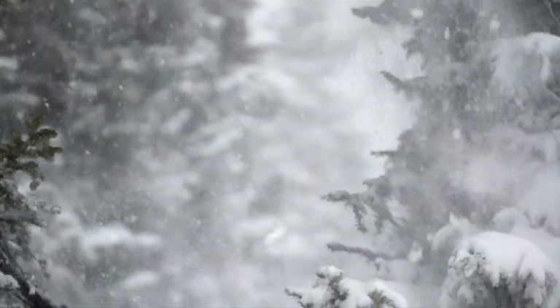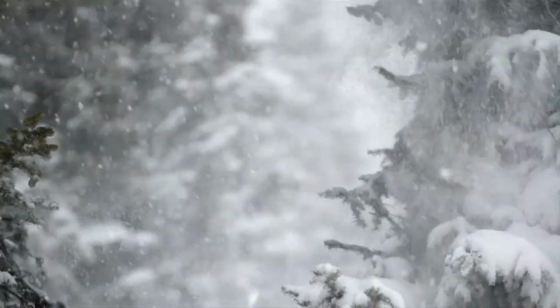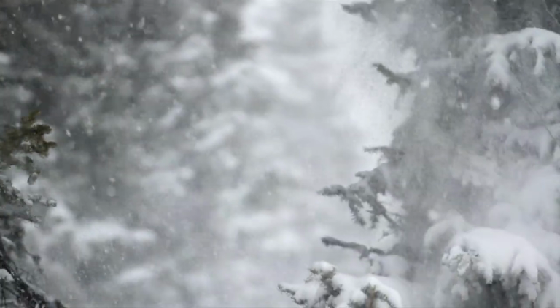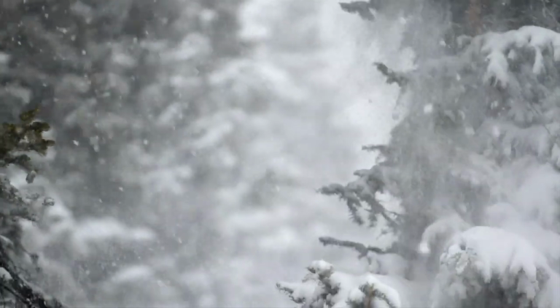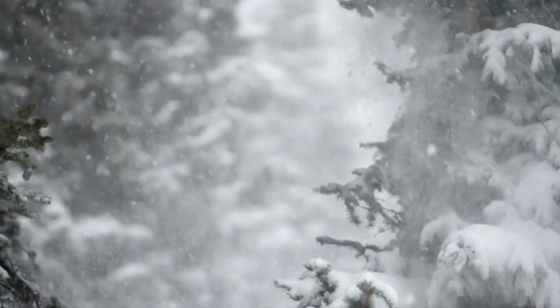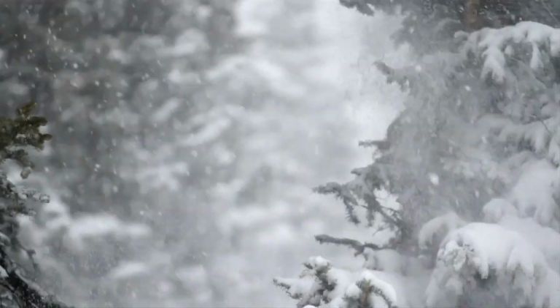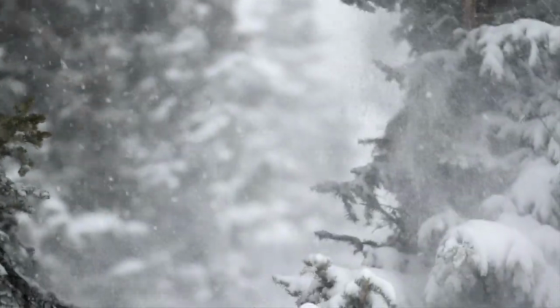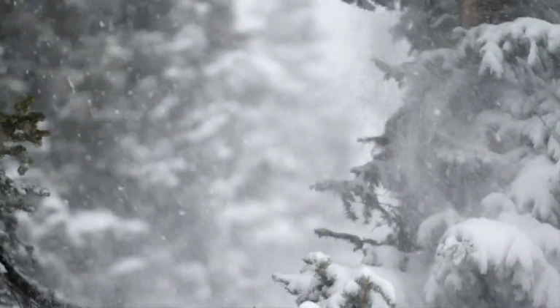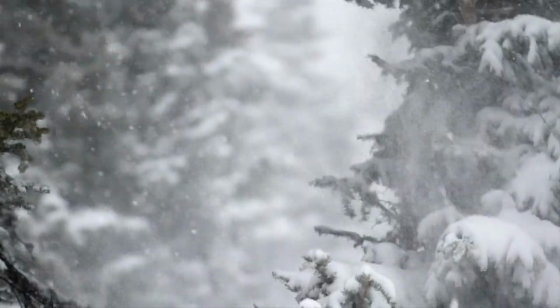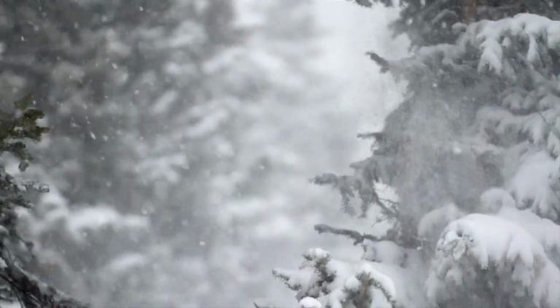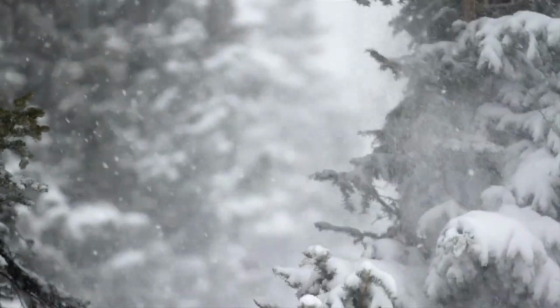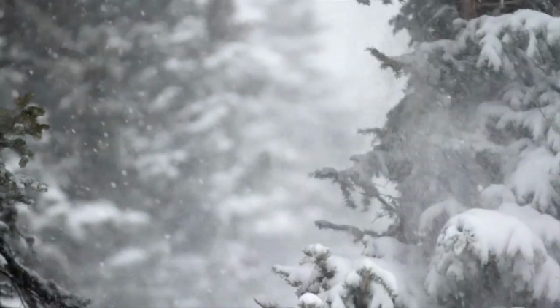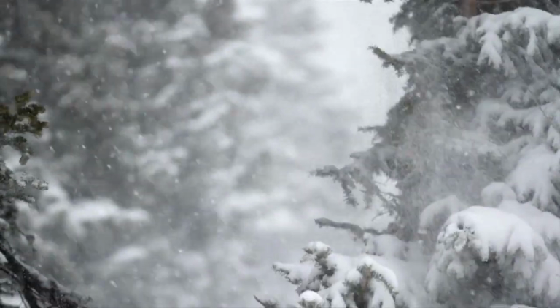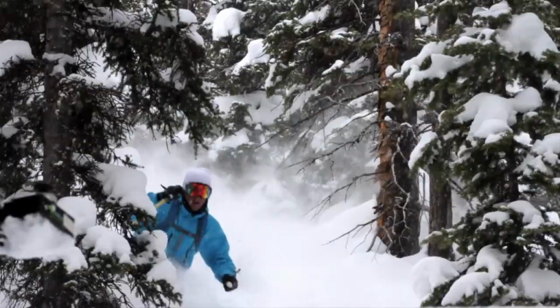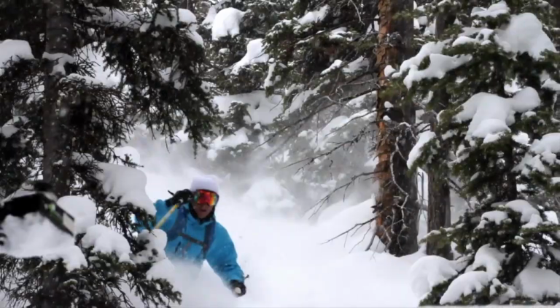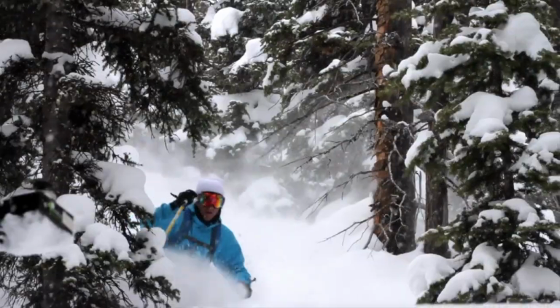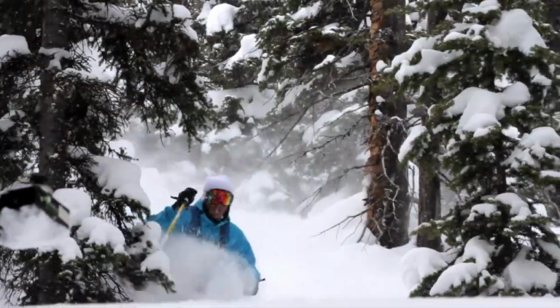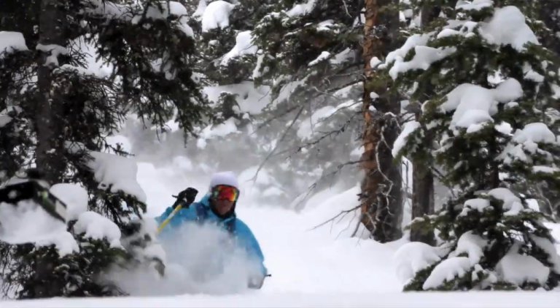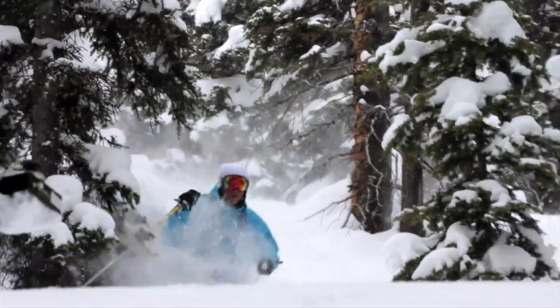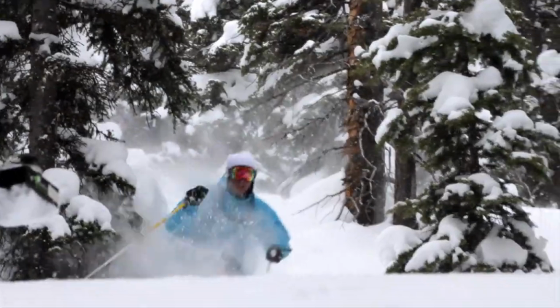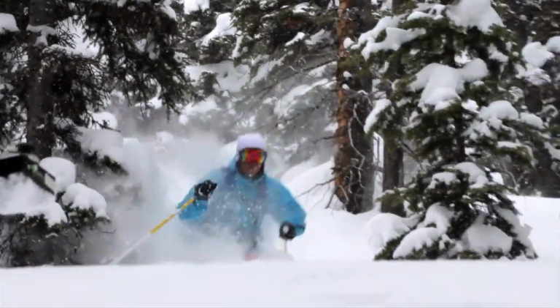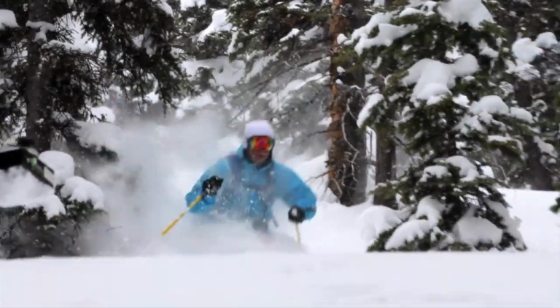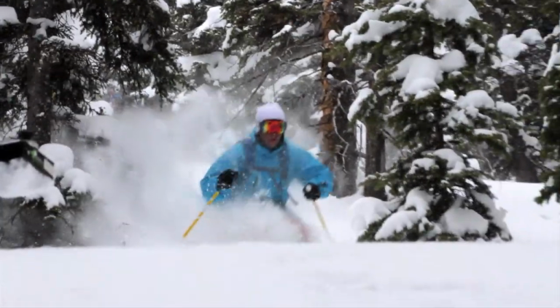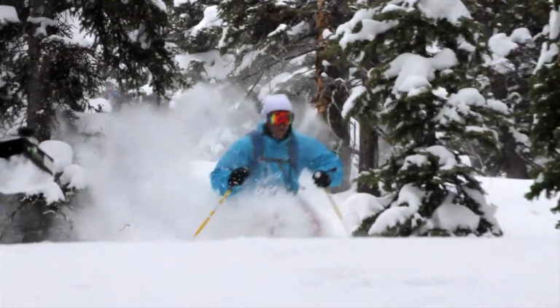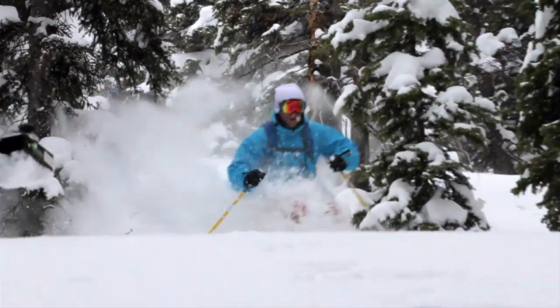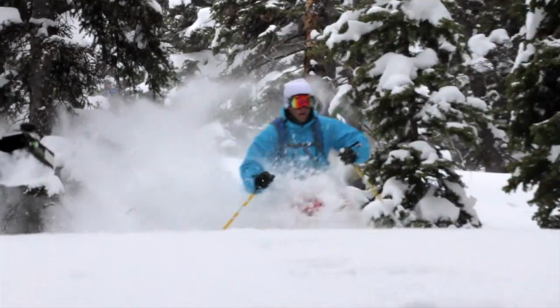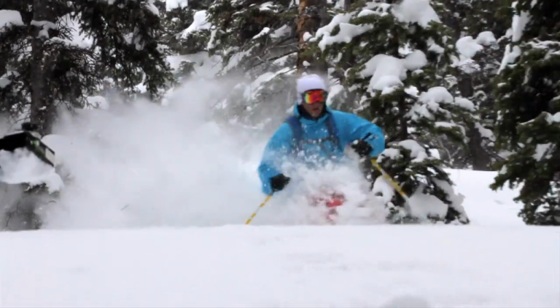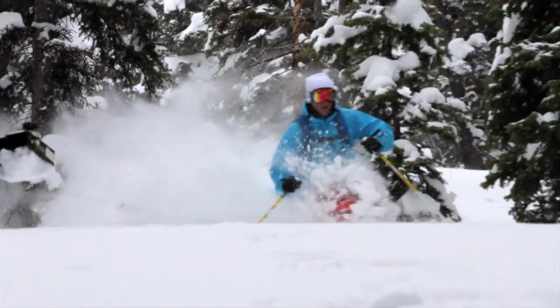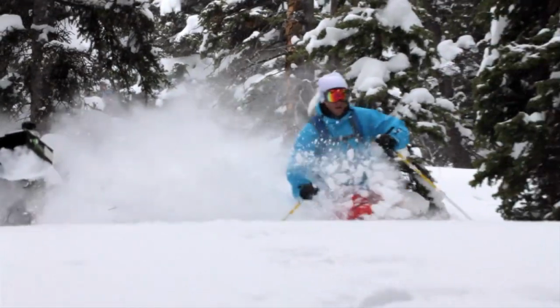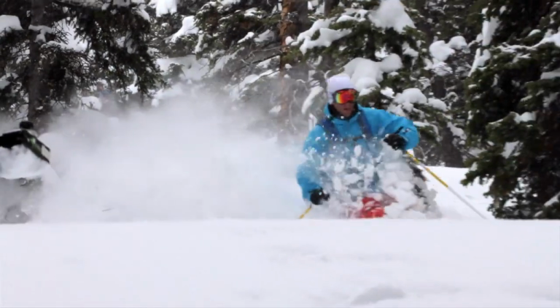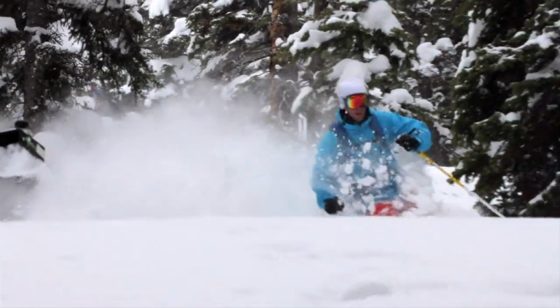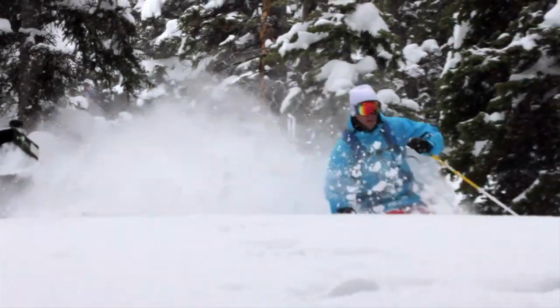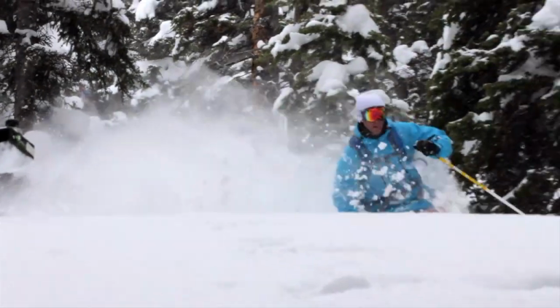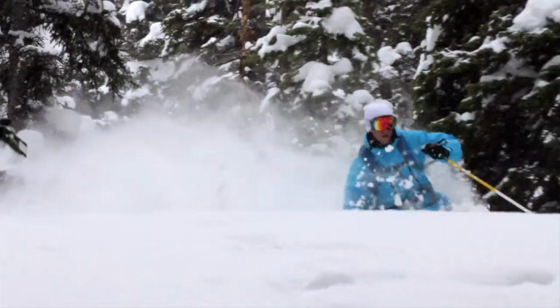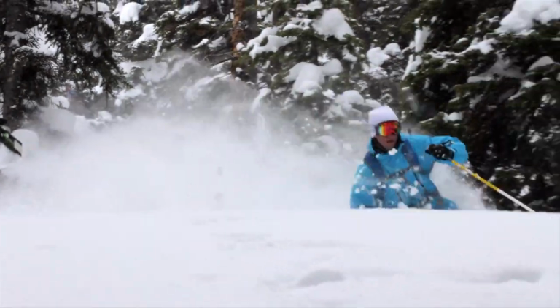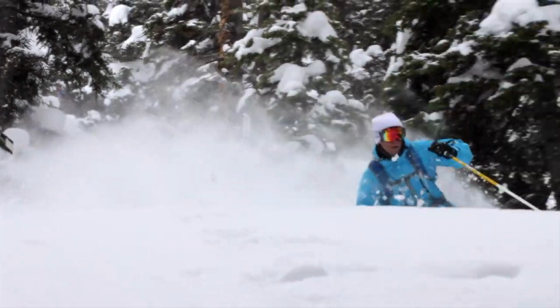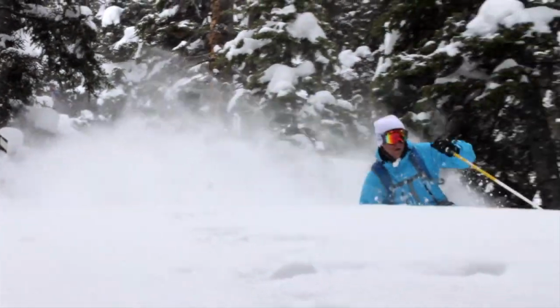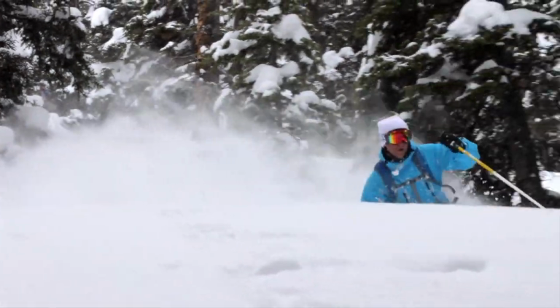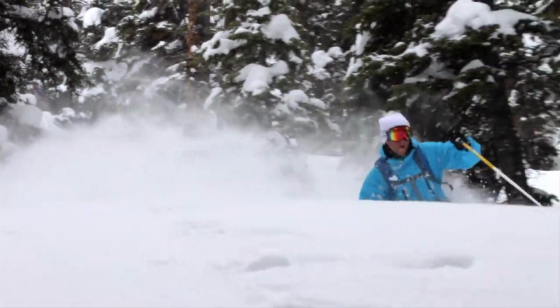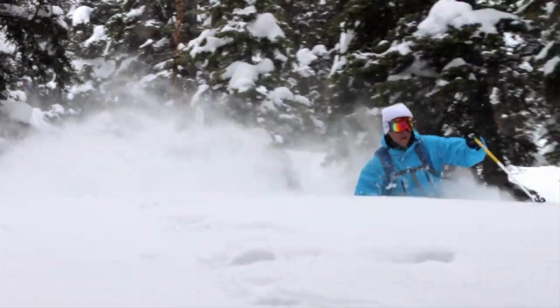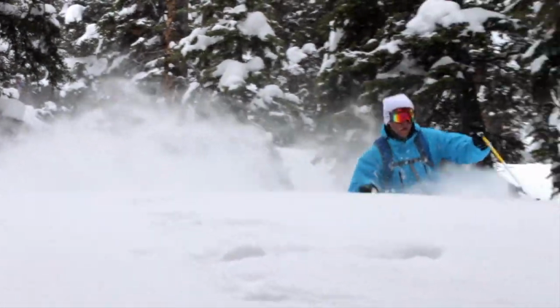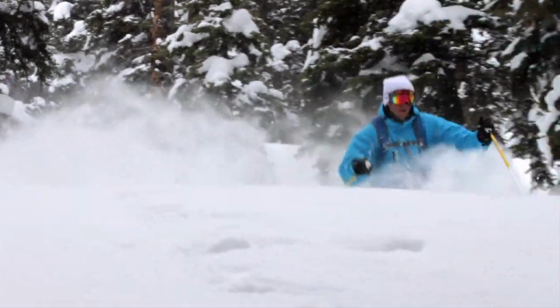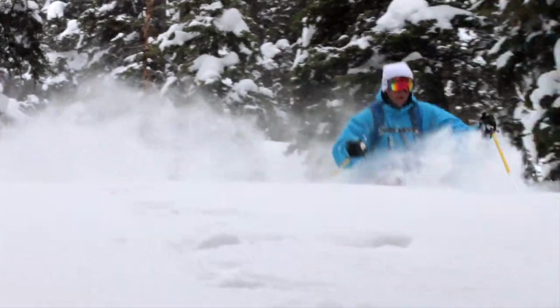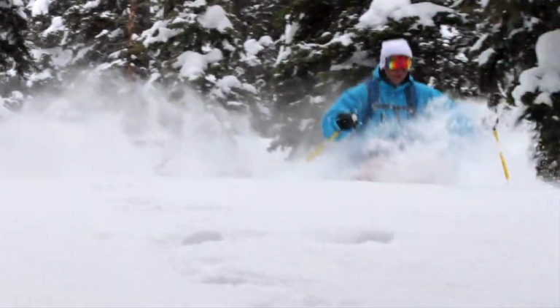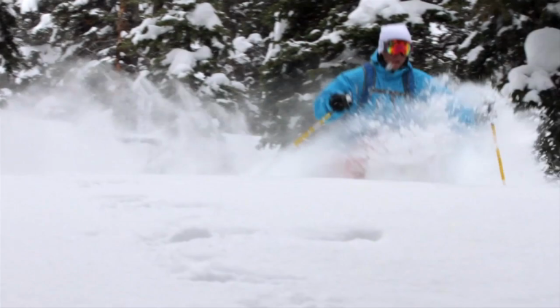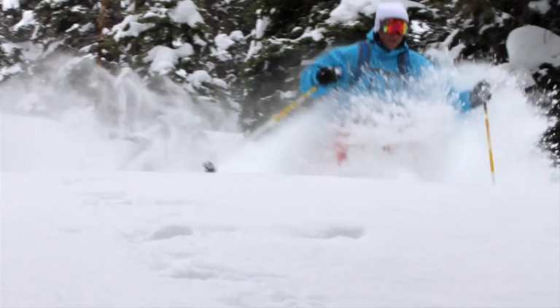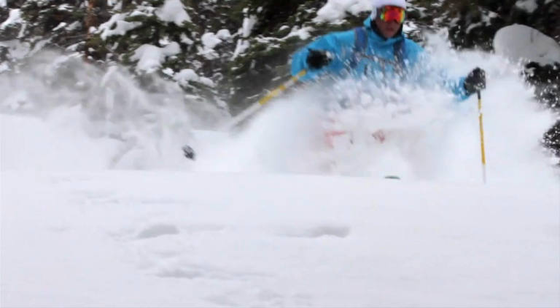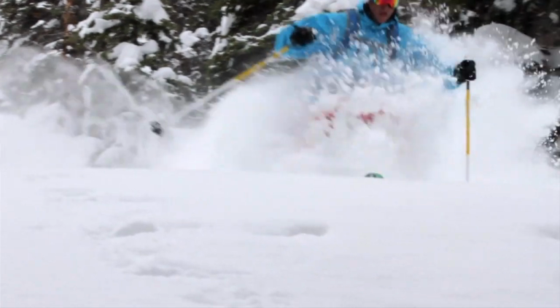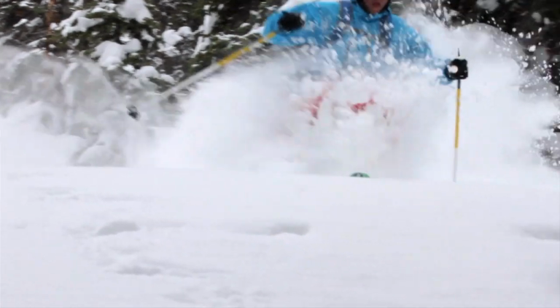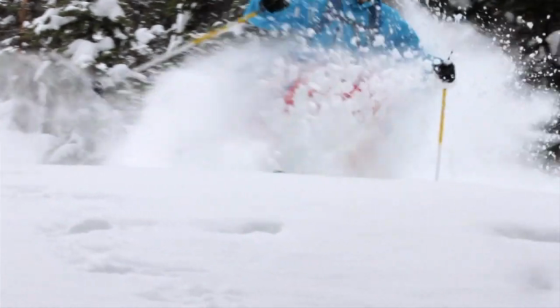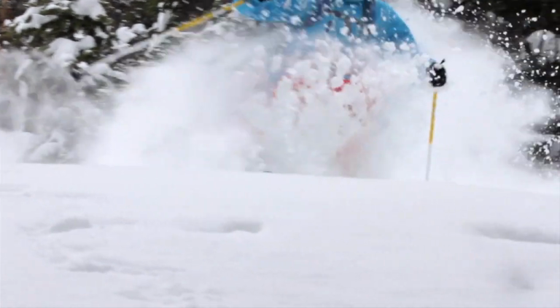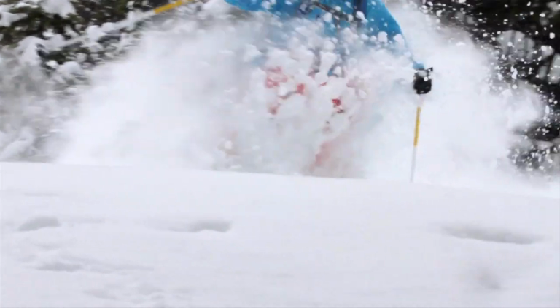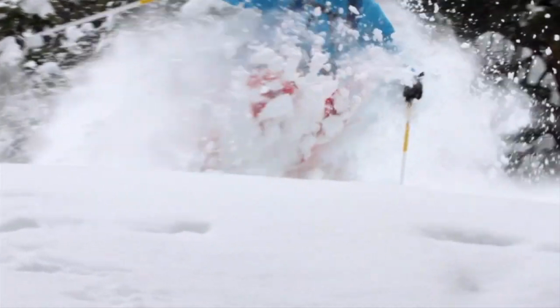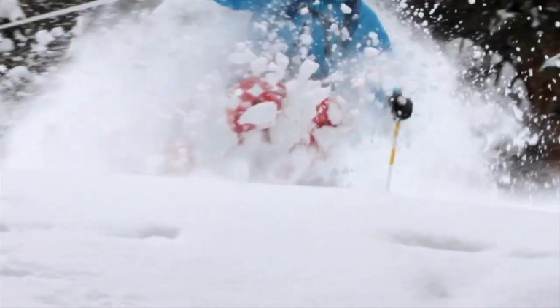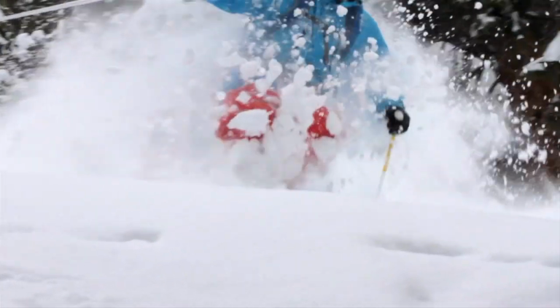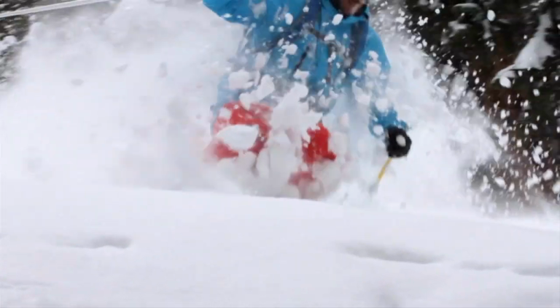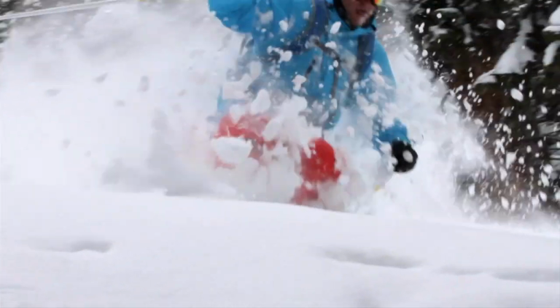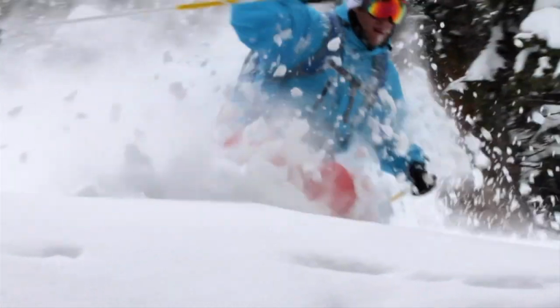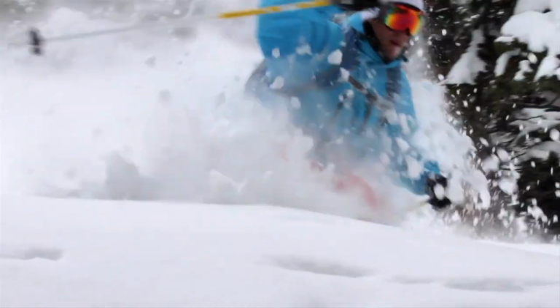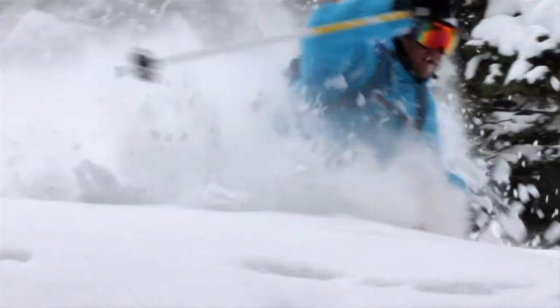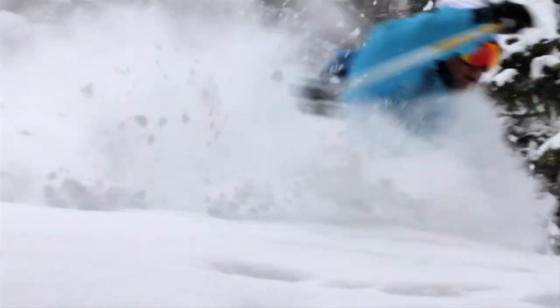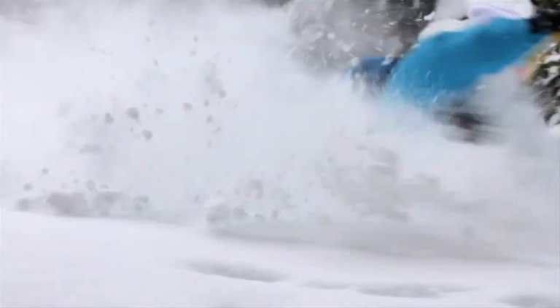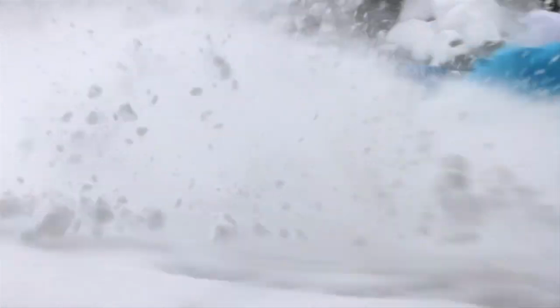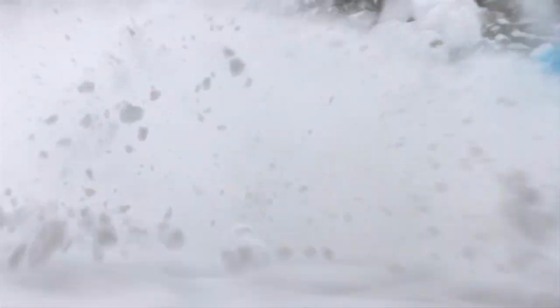Whether it's firm or whether it's really deep, it really is going to provide a fun, good ride any day.